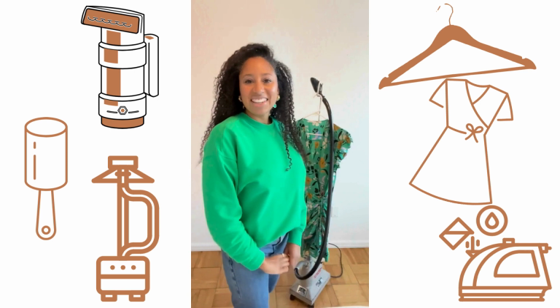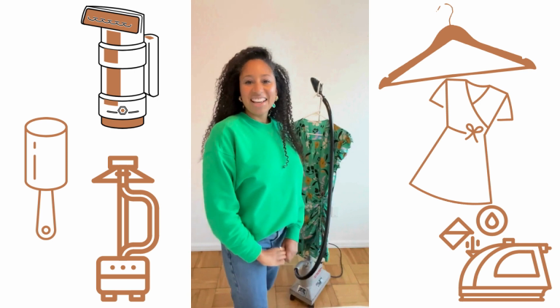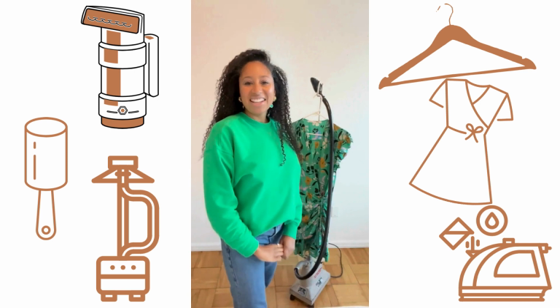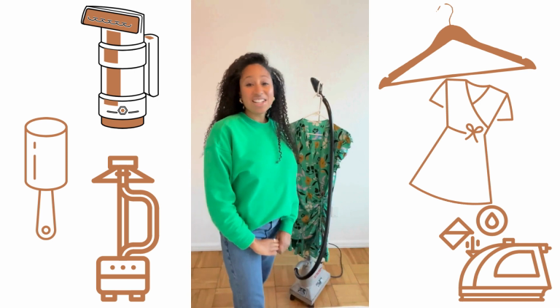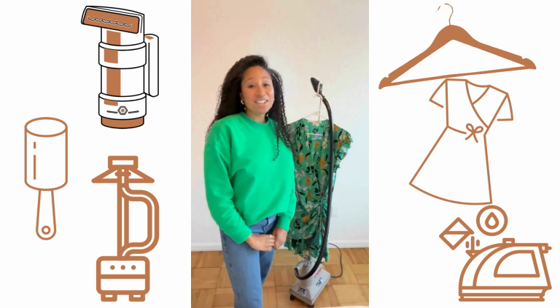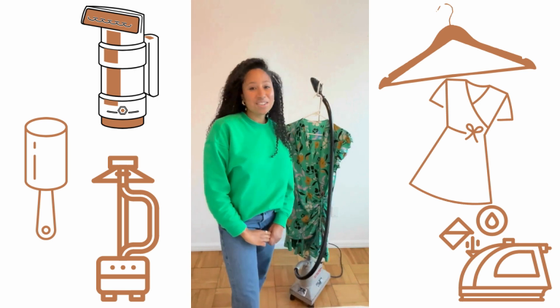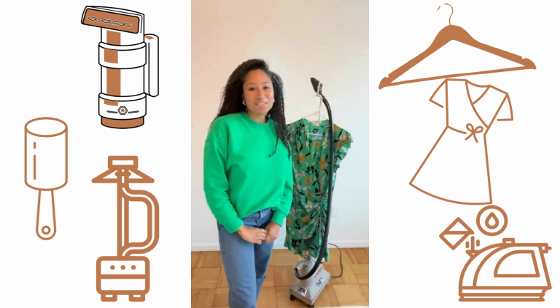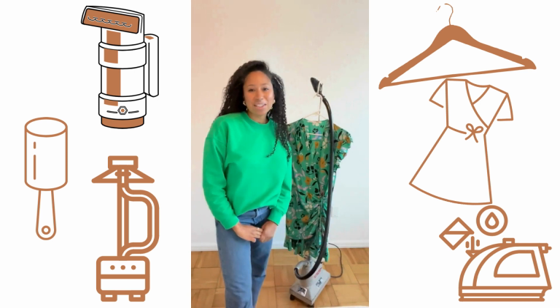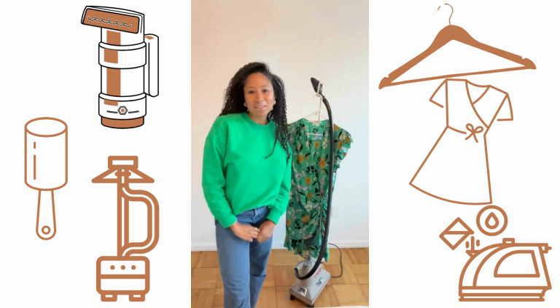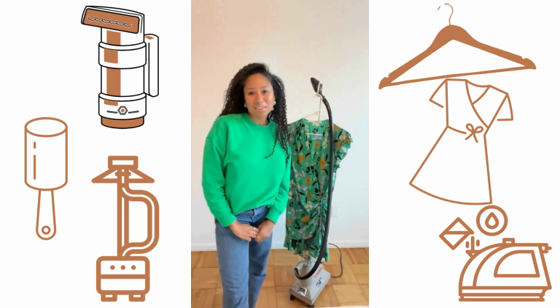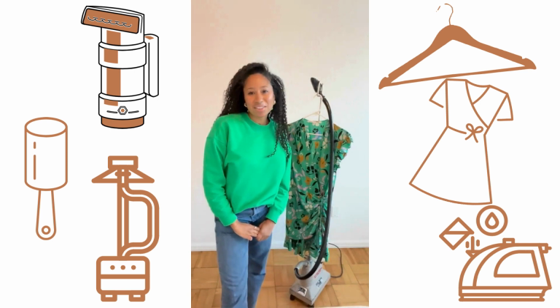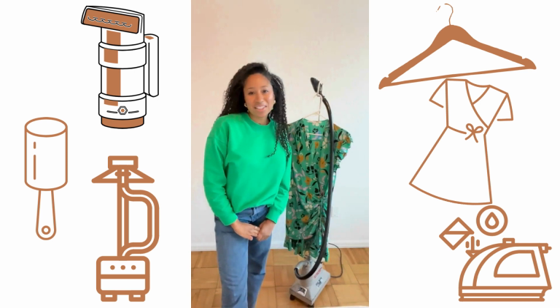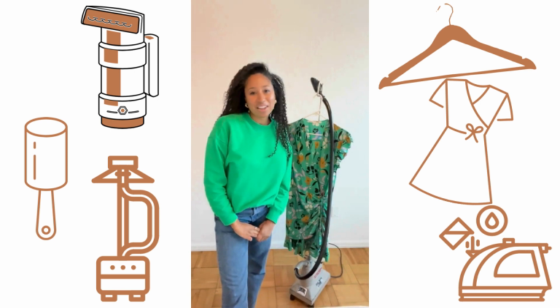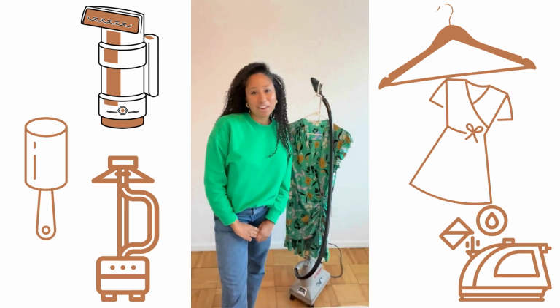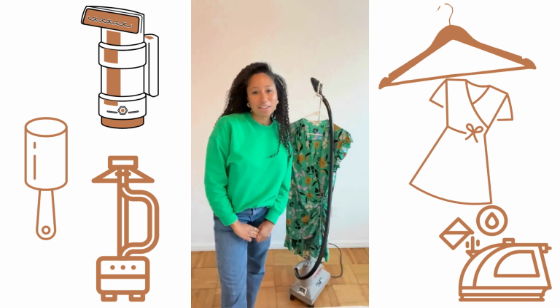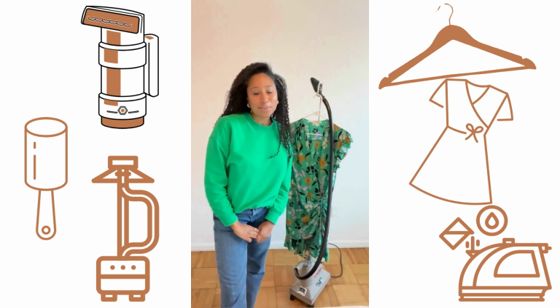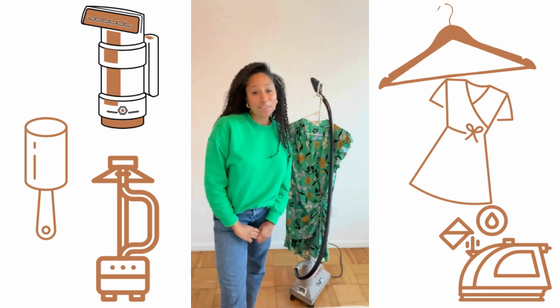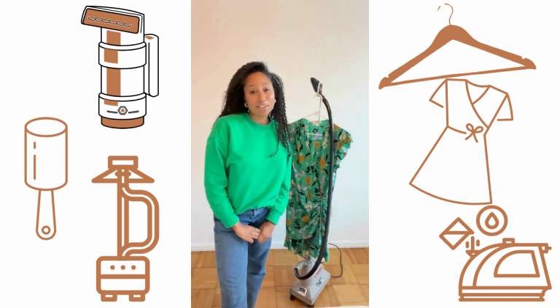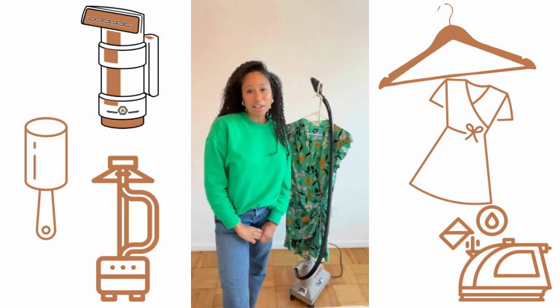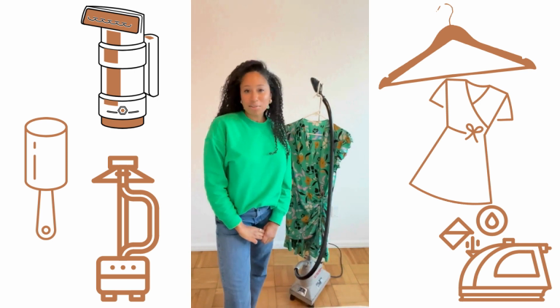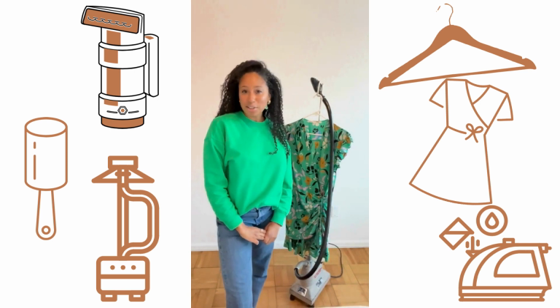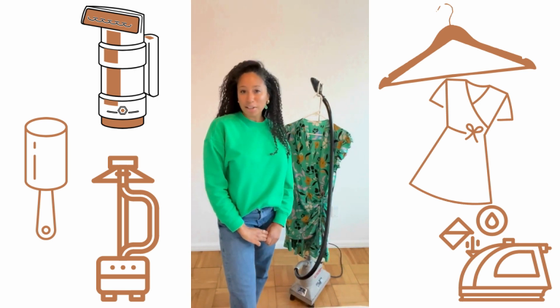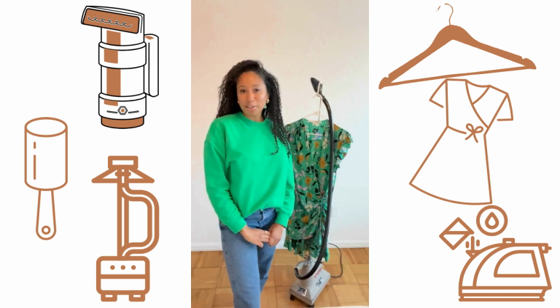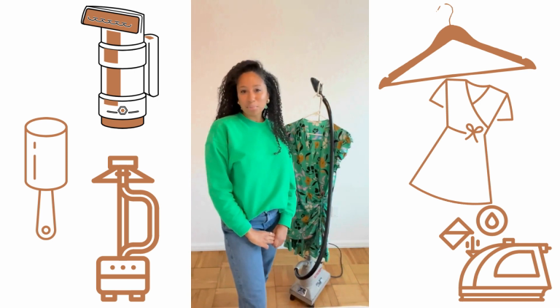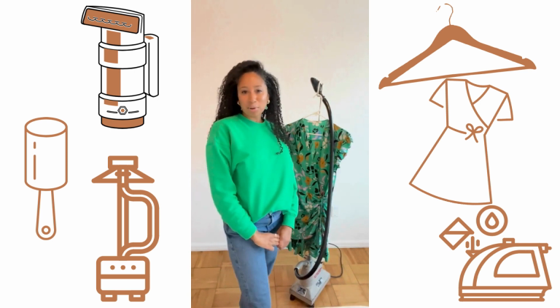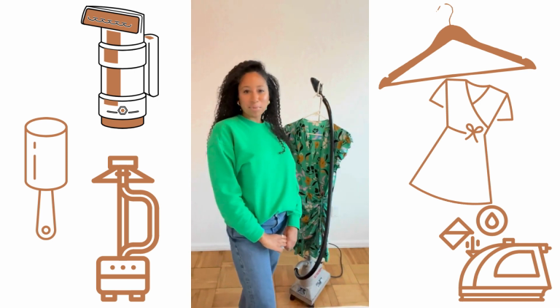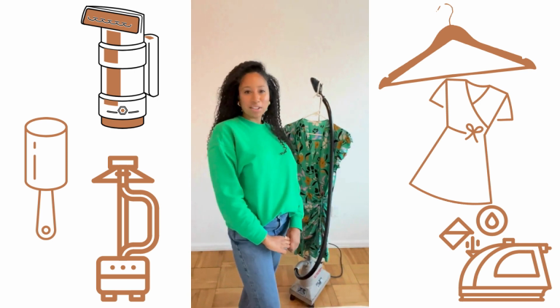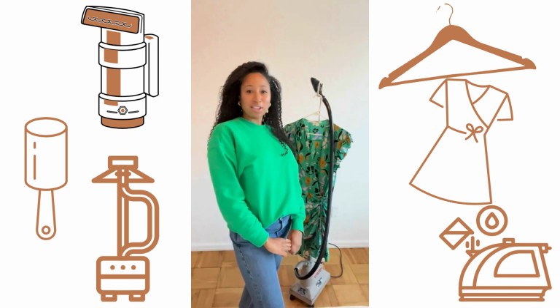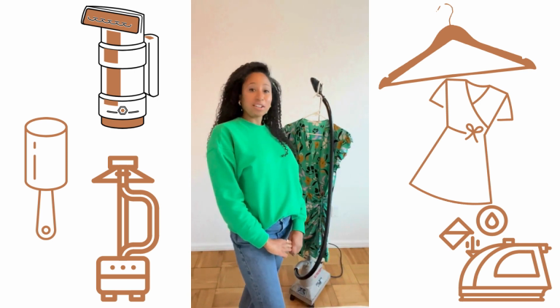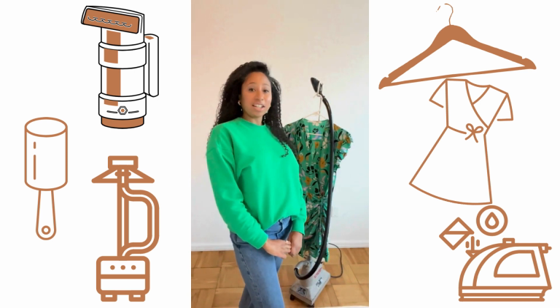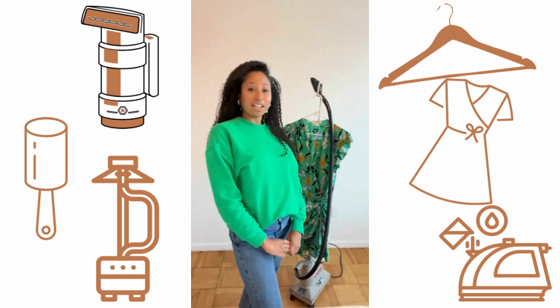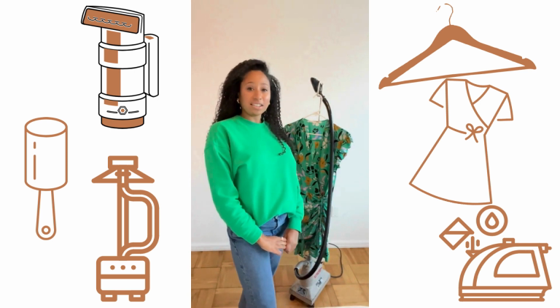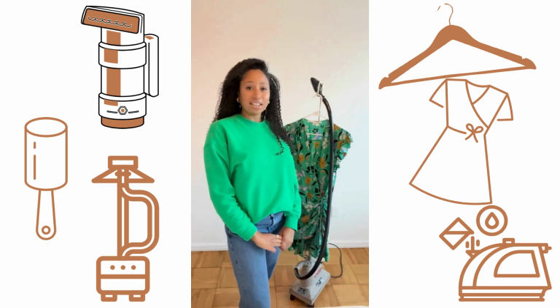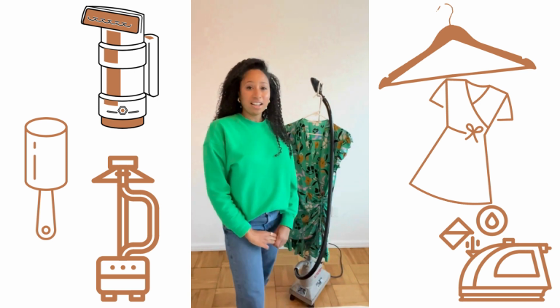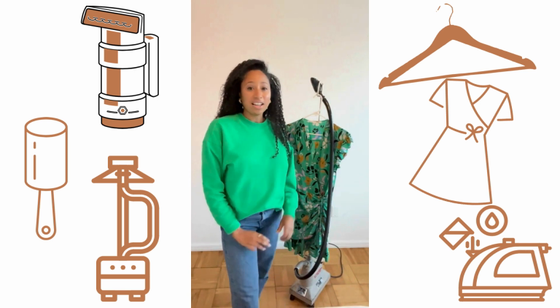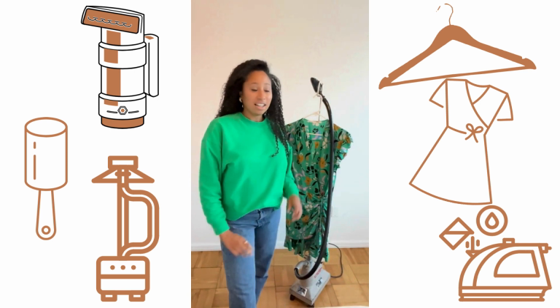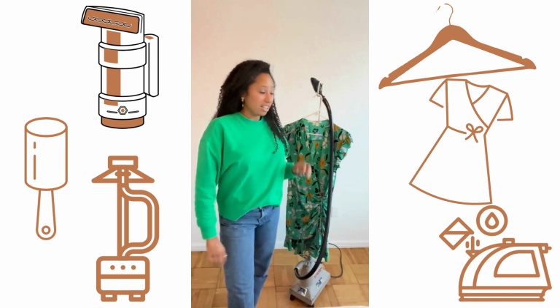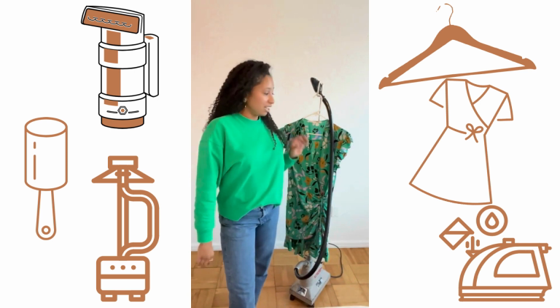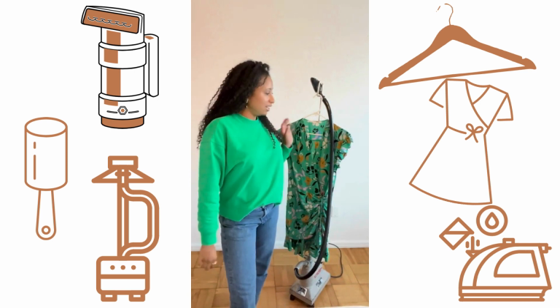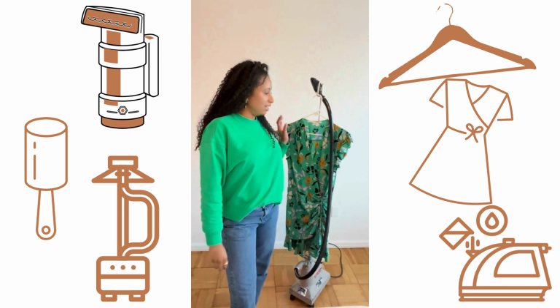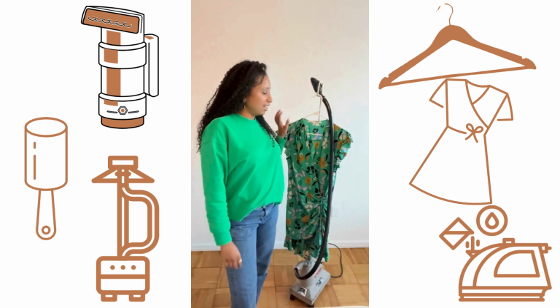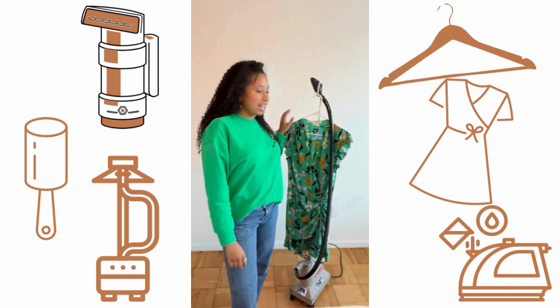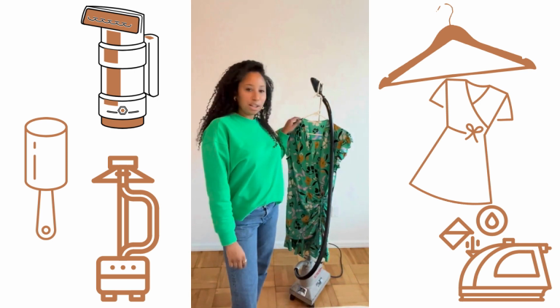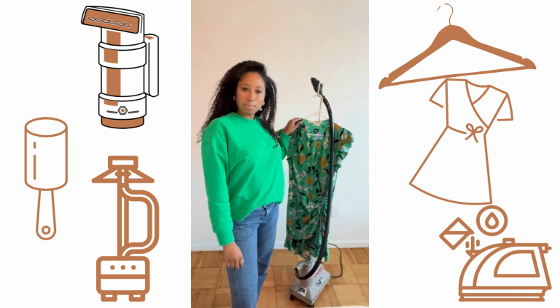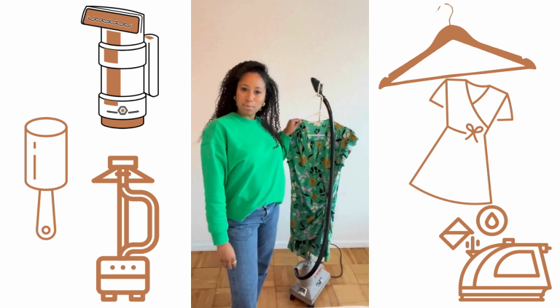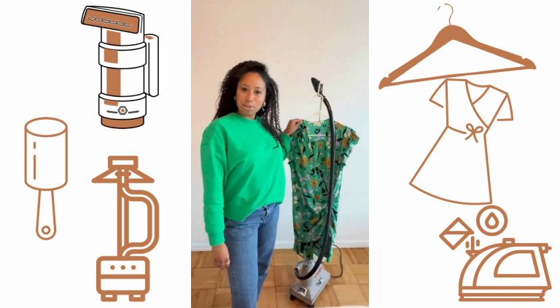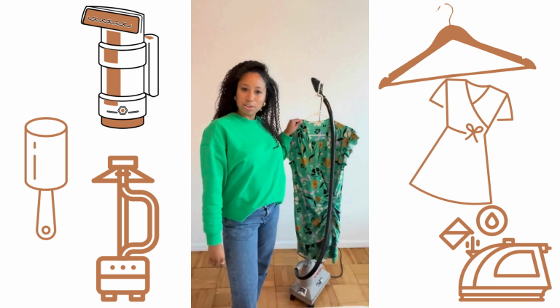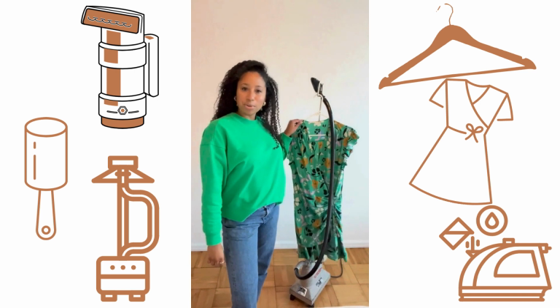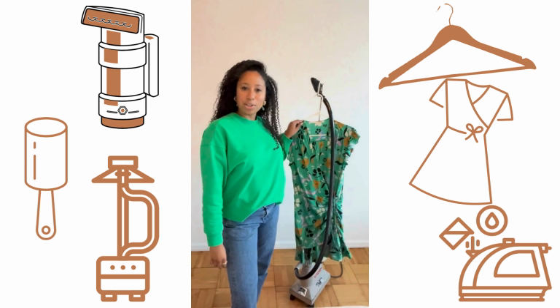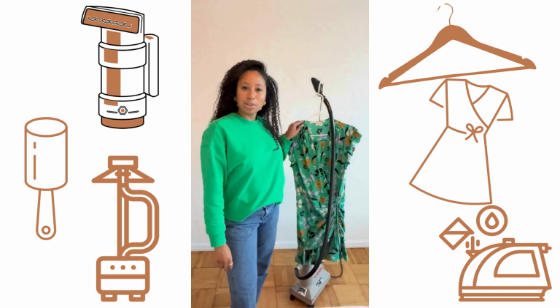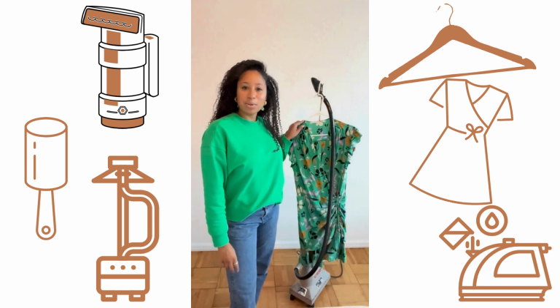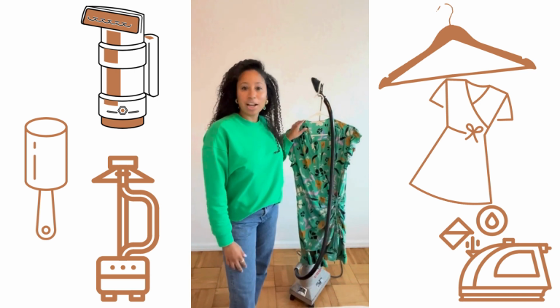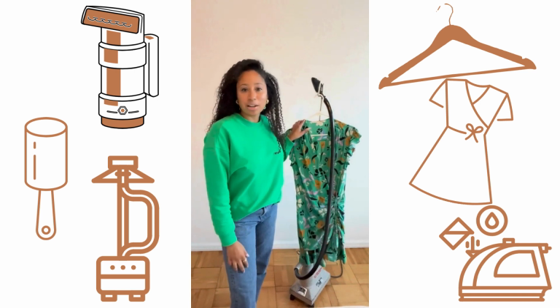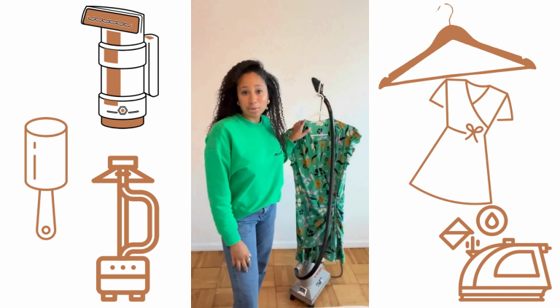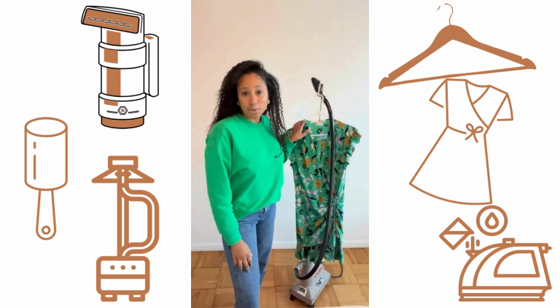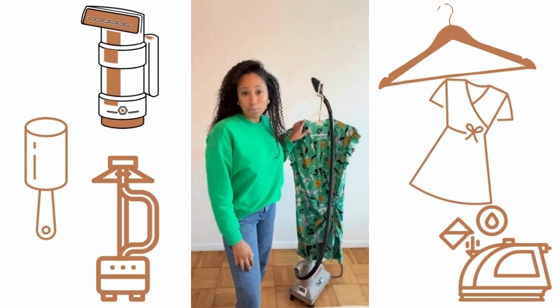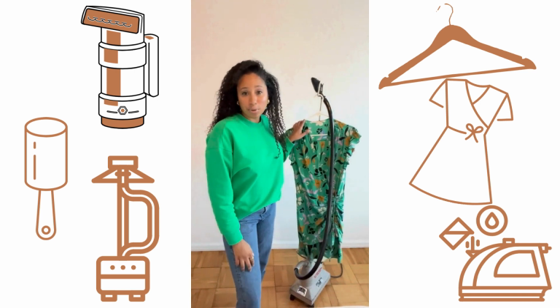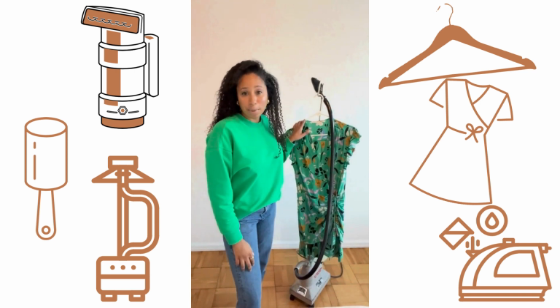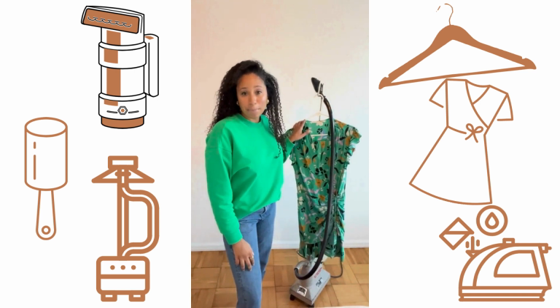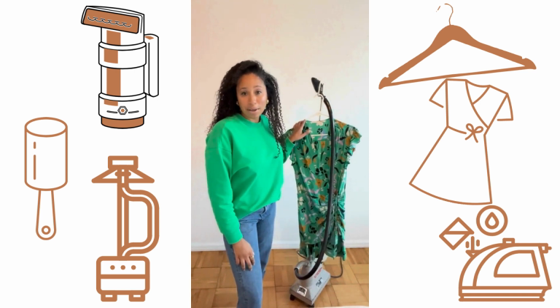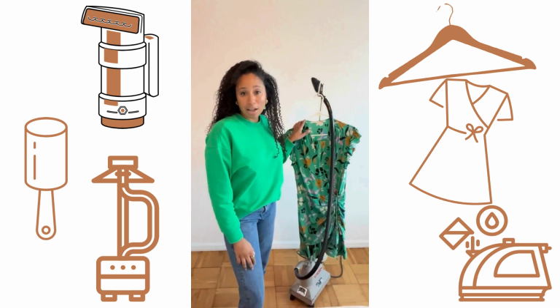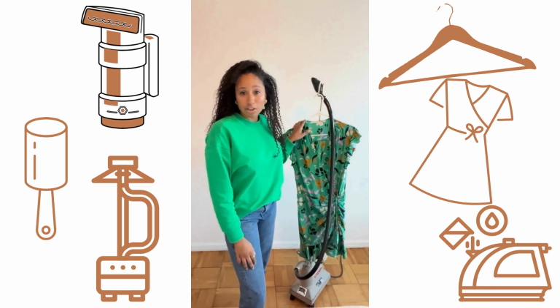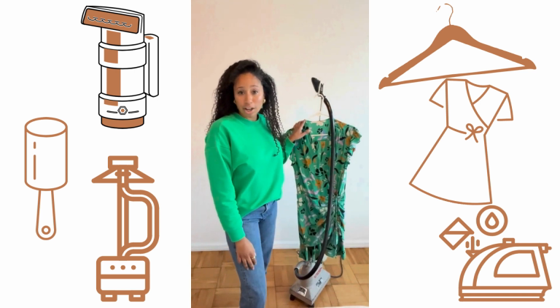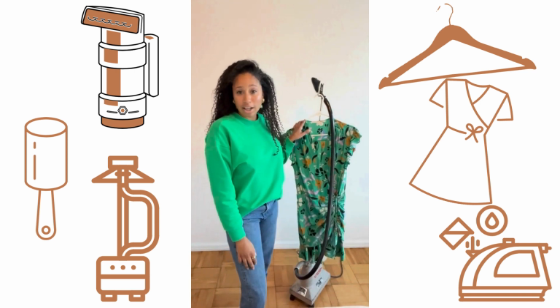Hello, welcome to the Art of Still Lifestyling prepping series. Today I'm going to be showing you how to prep a dress.